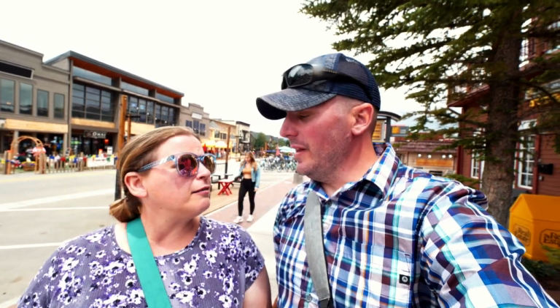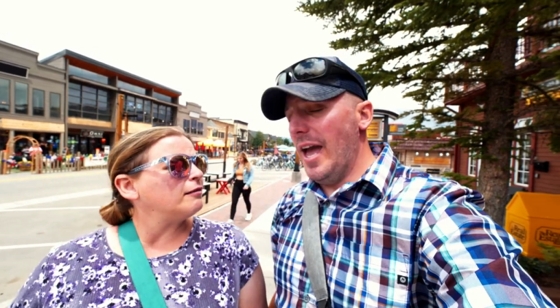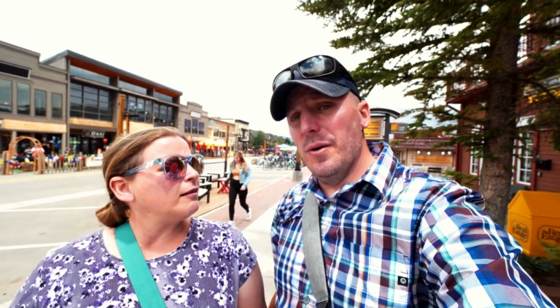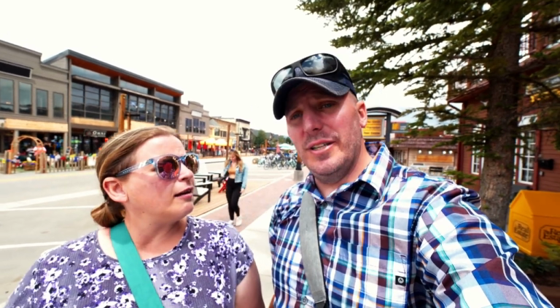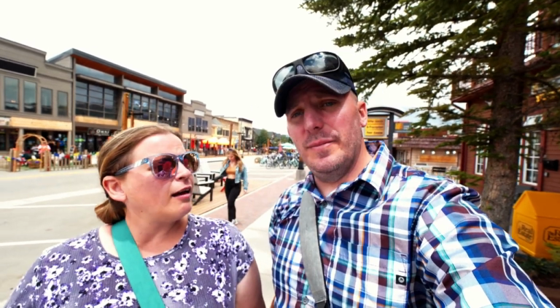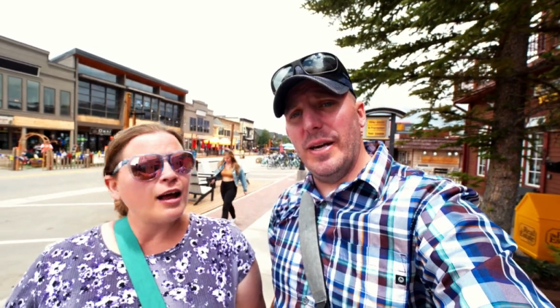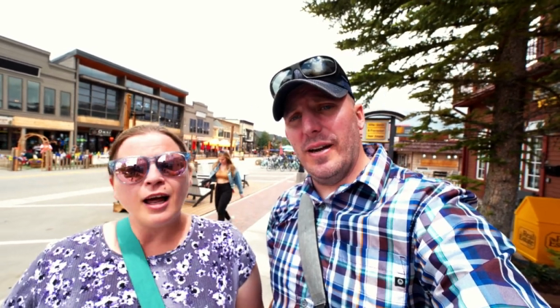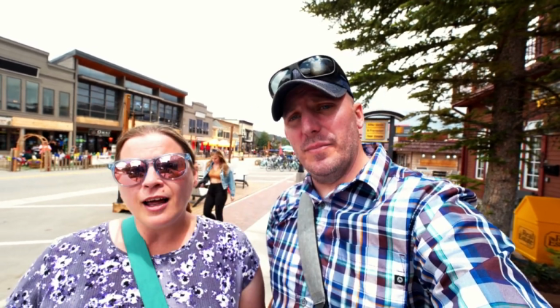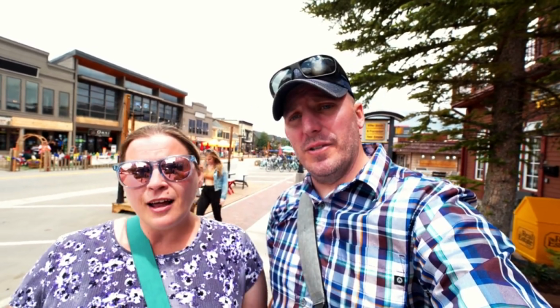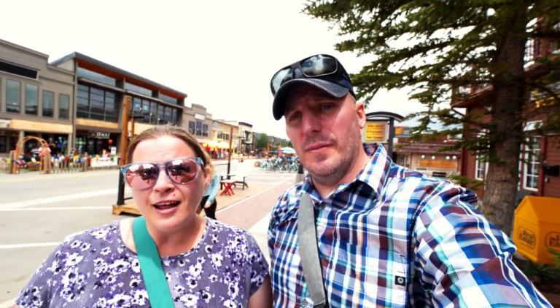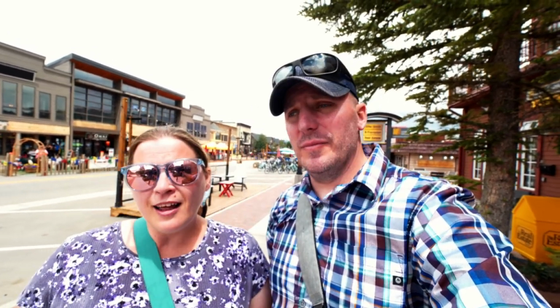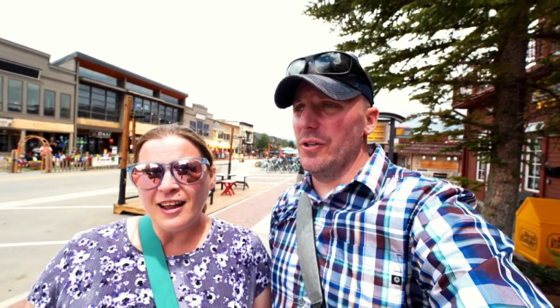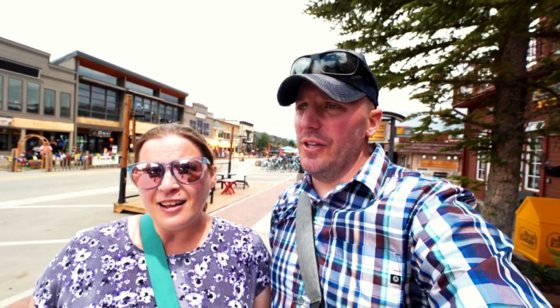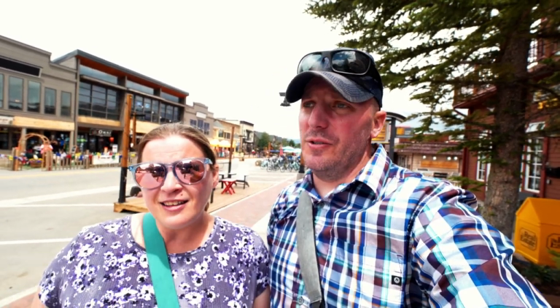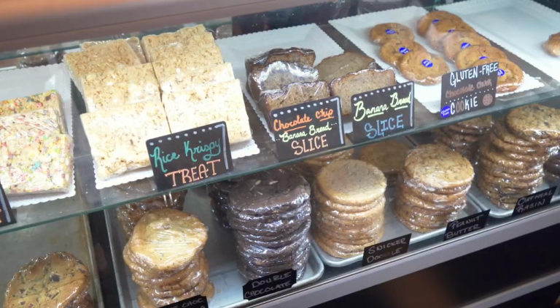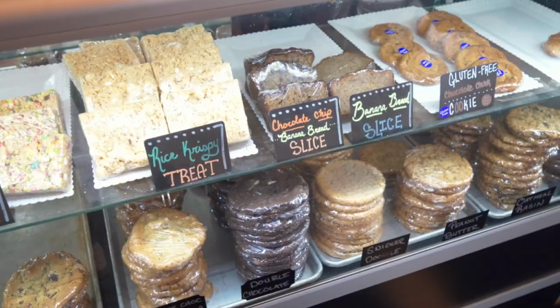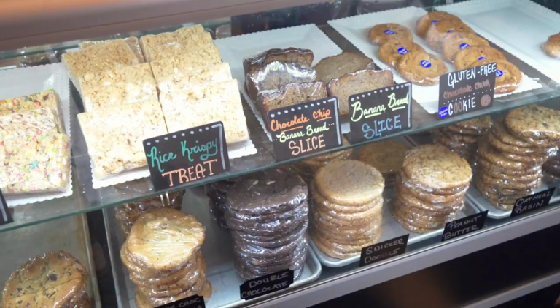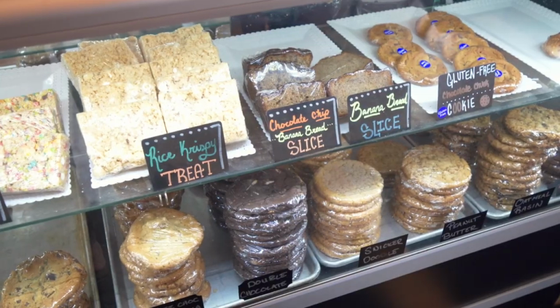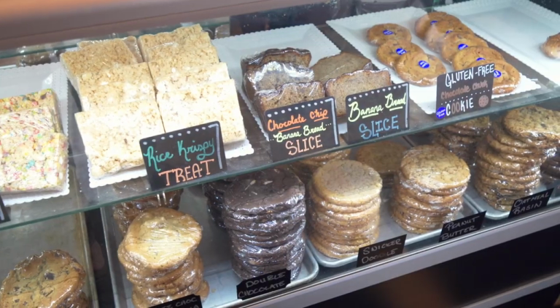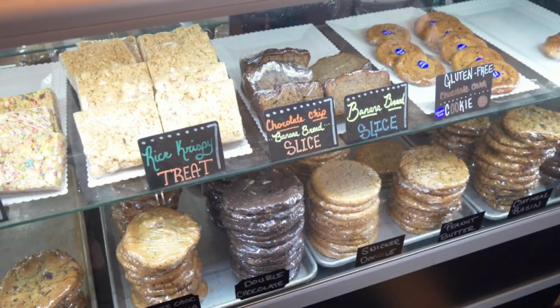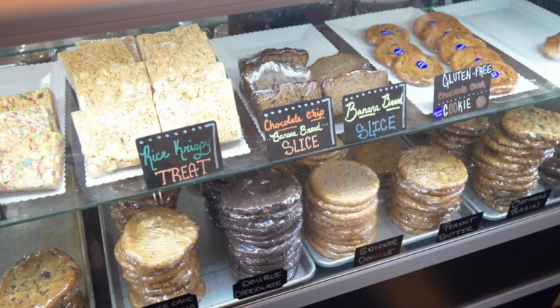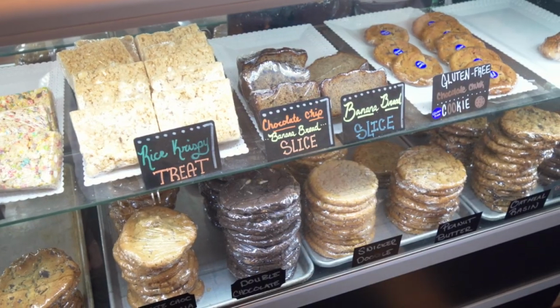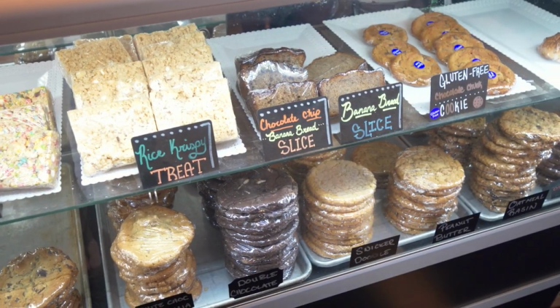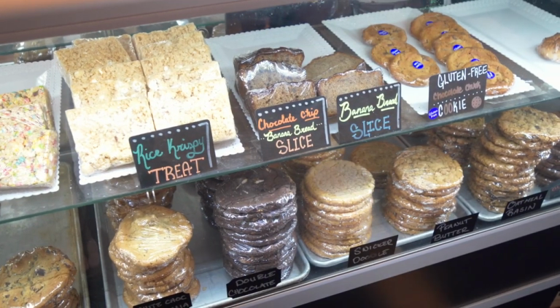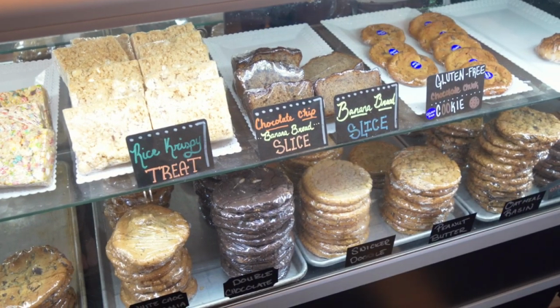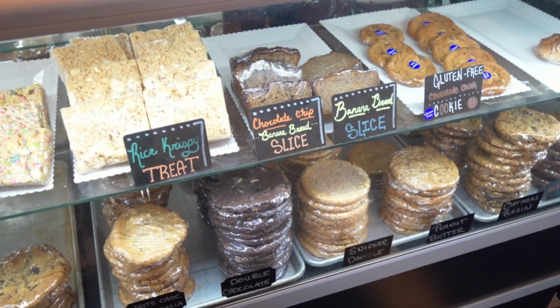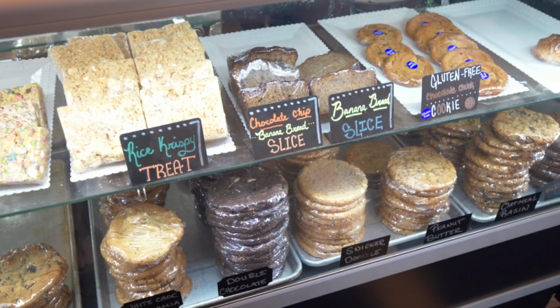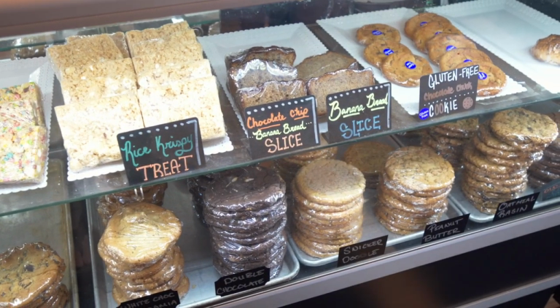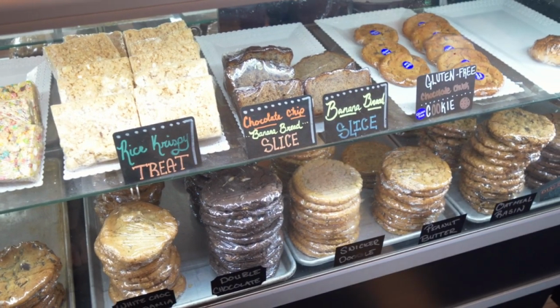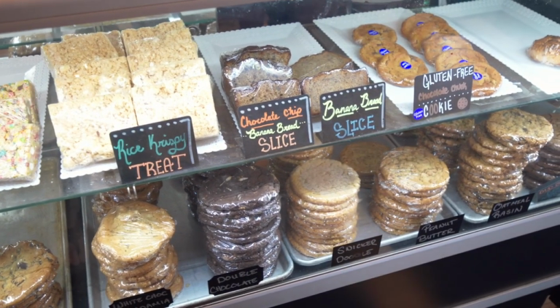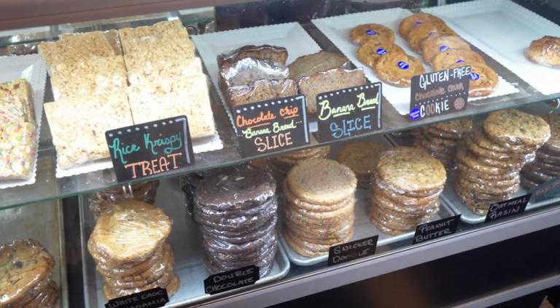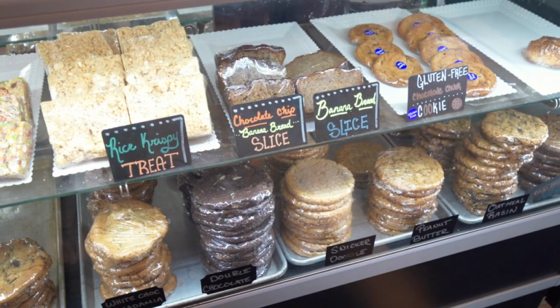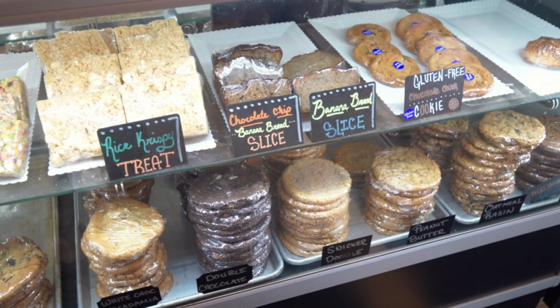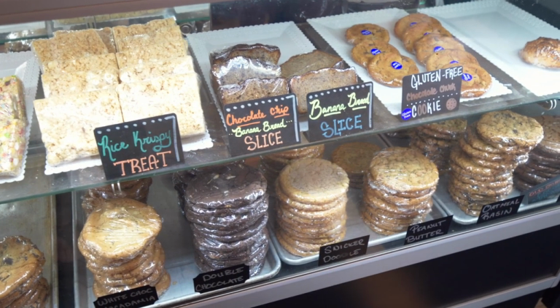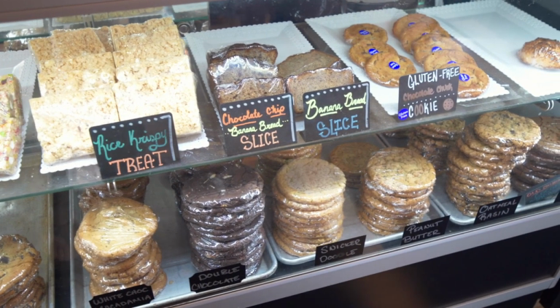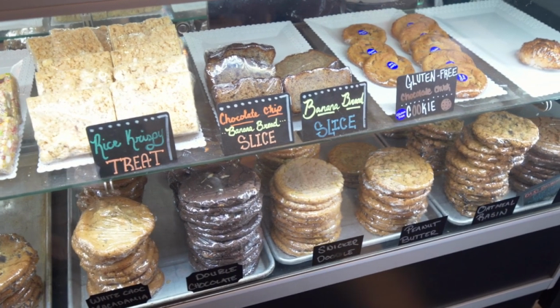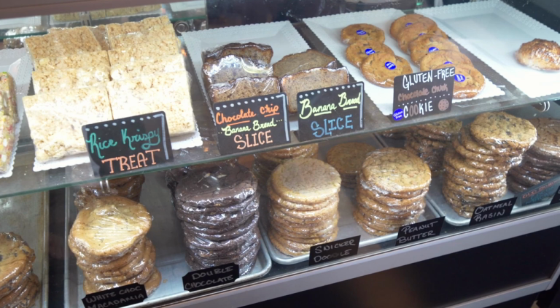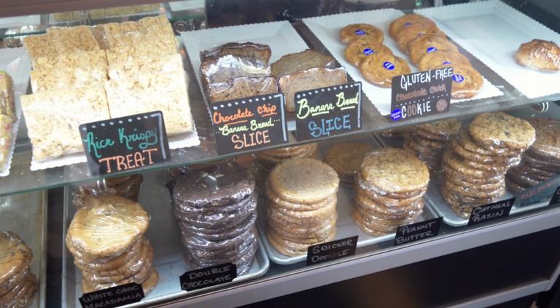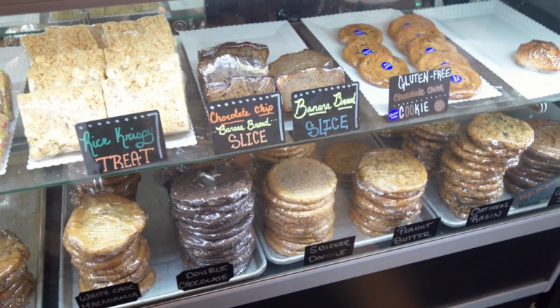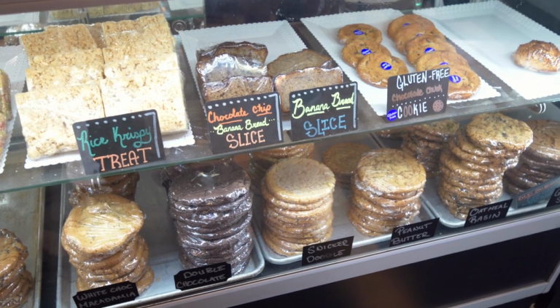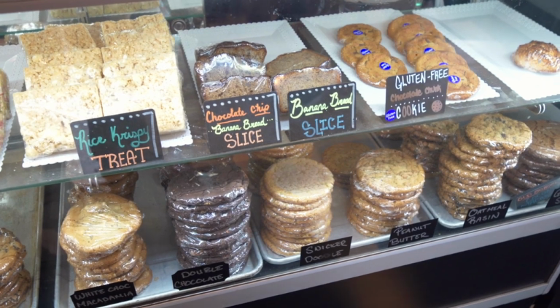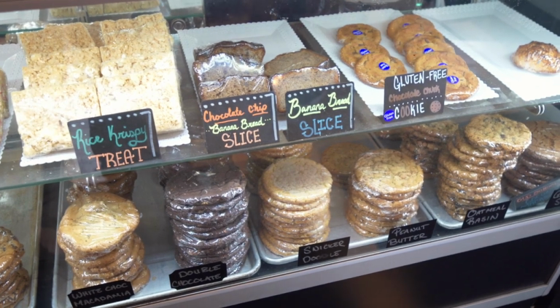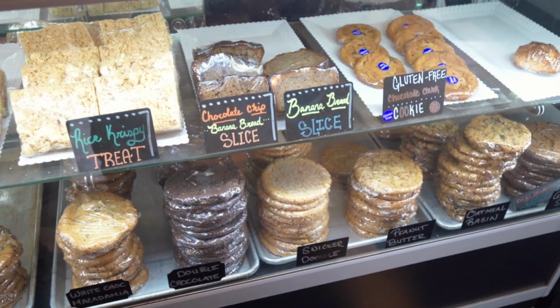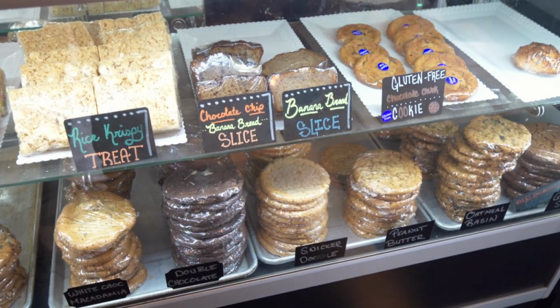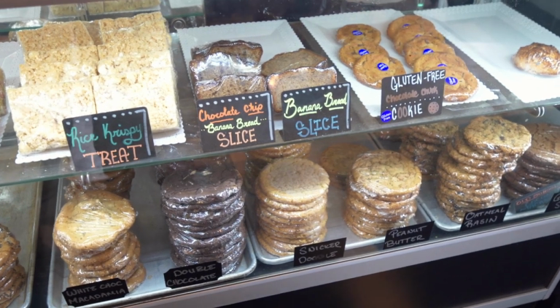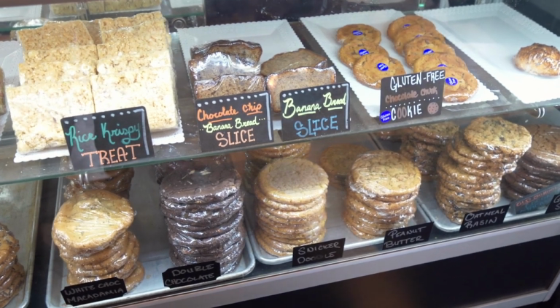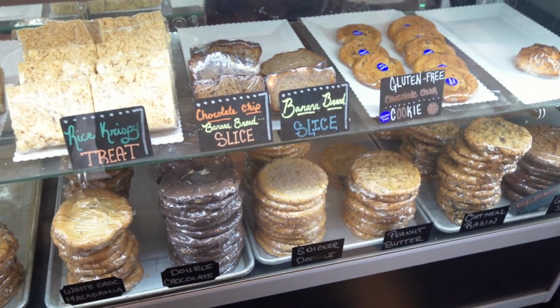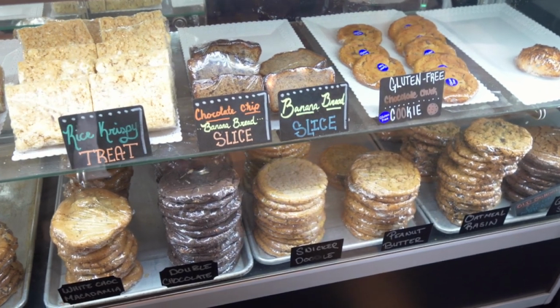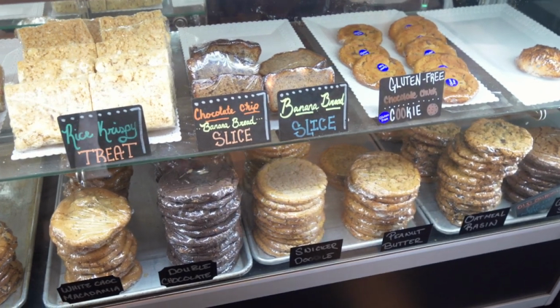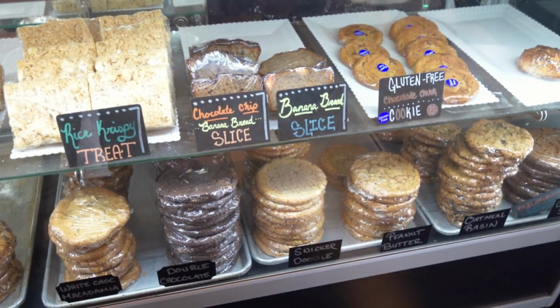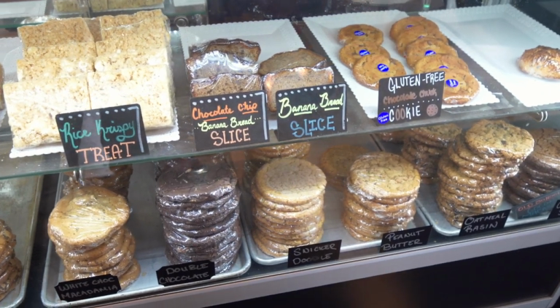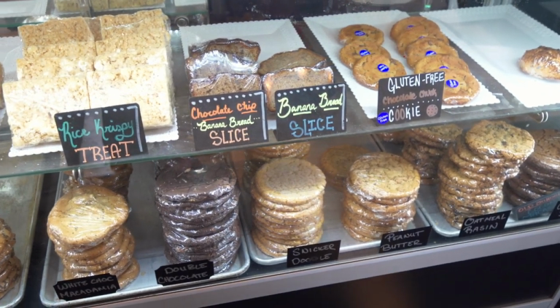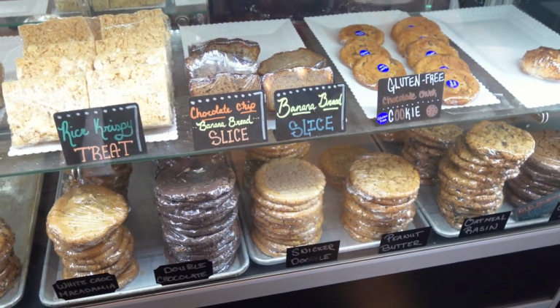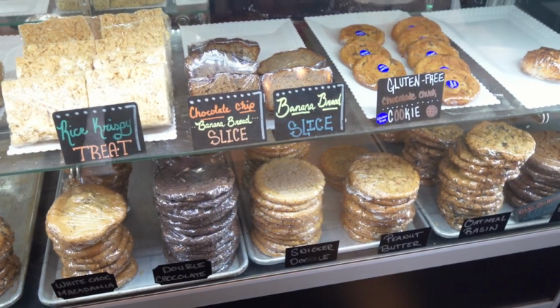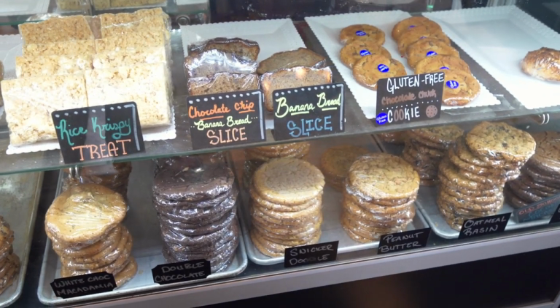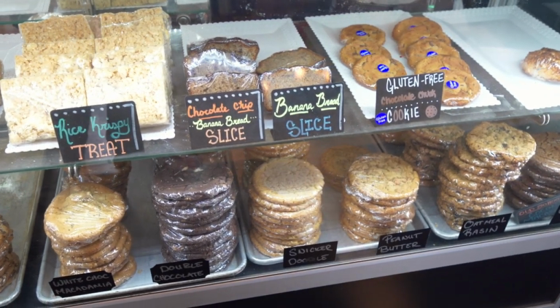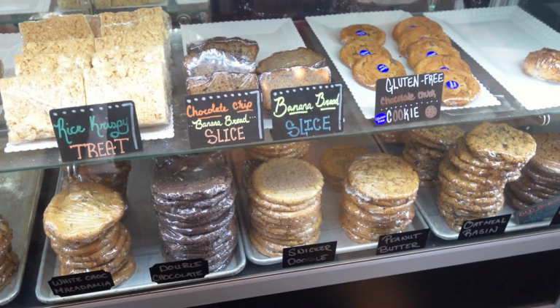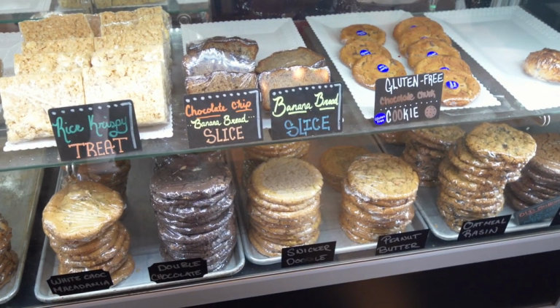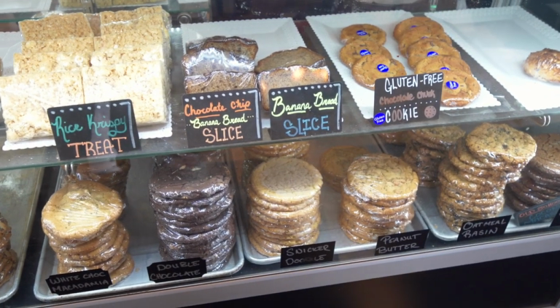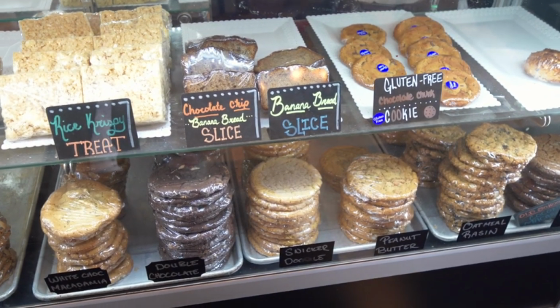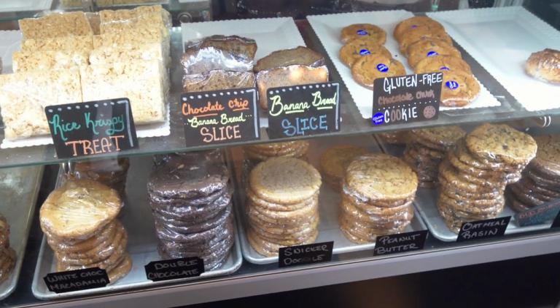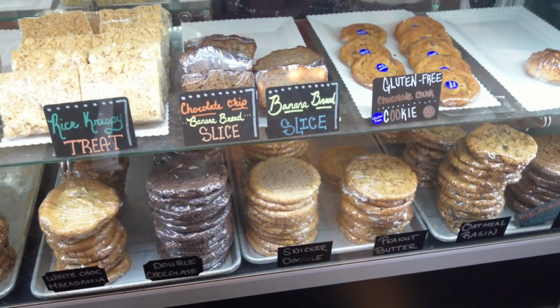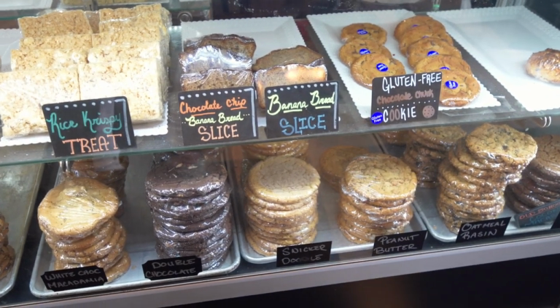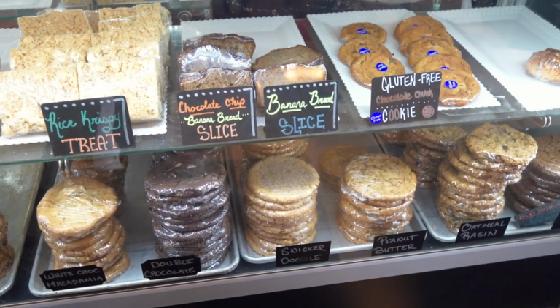They do sell desserts and some sweet stuff if you like that. We picked some up and we're going to save them for later.